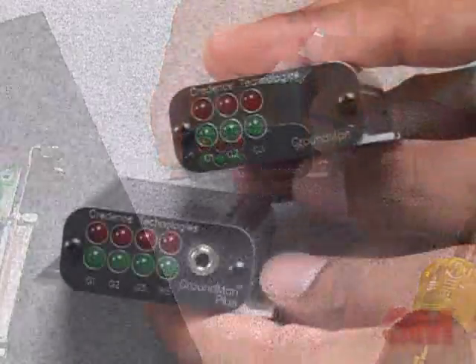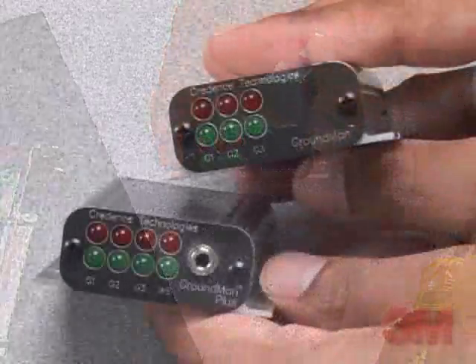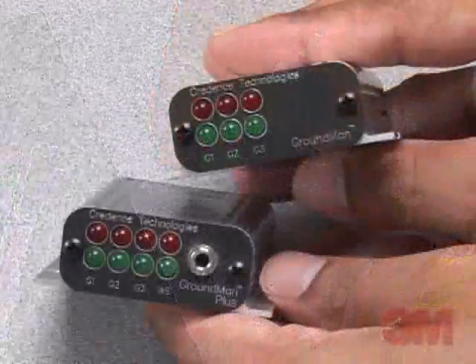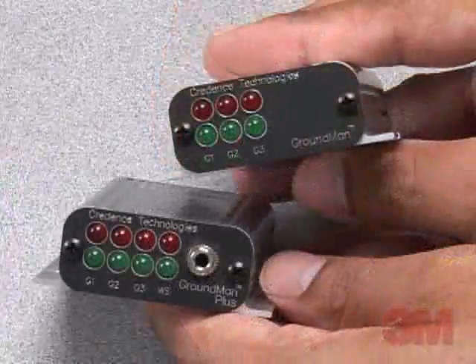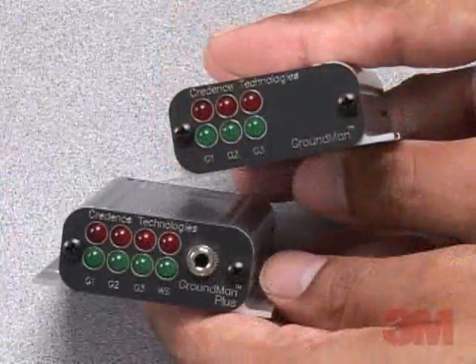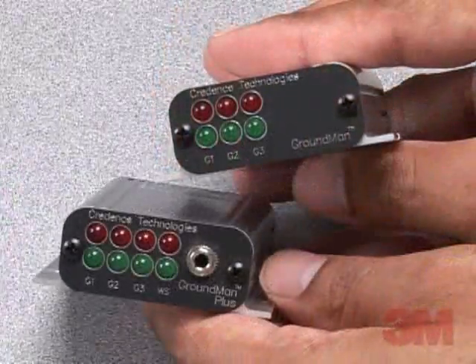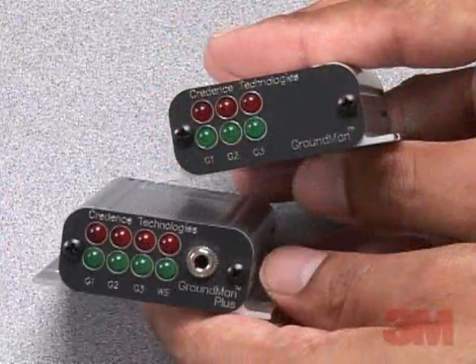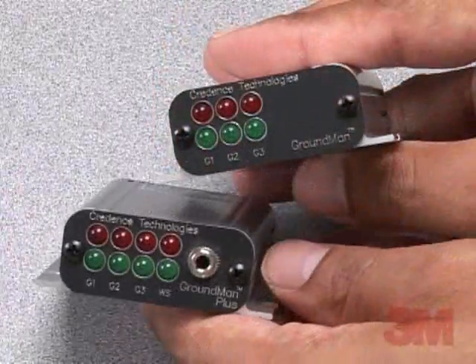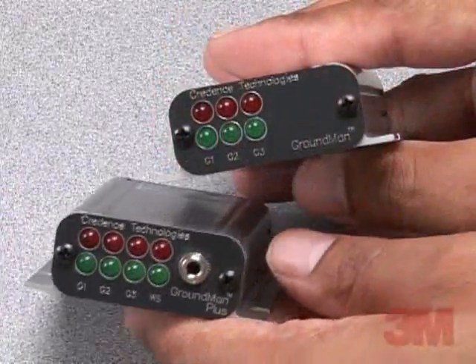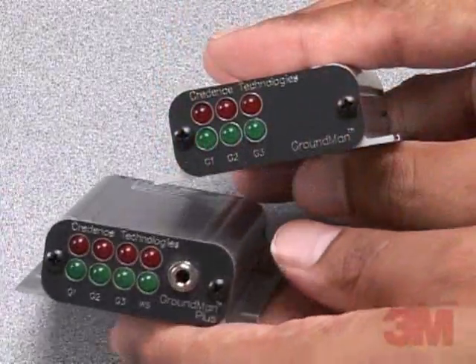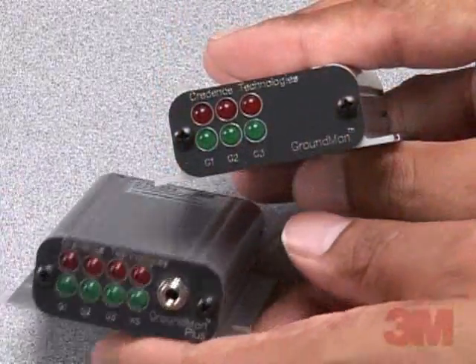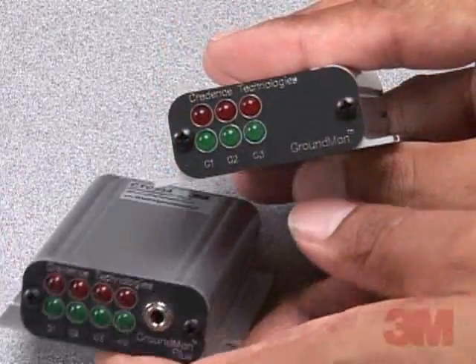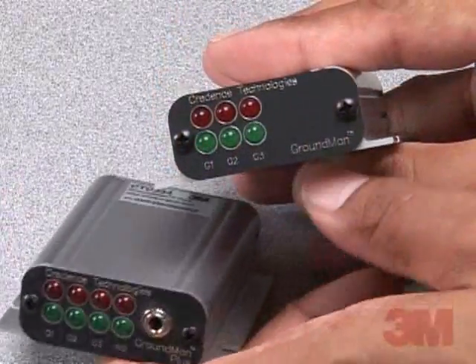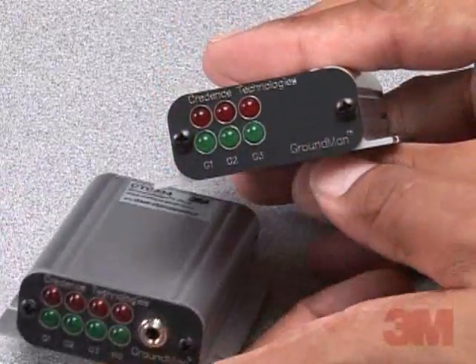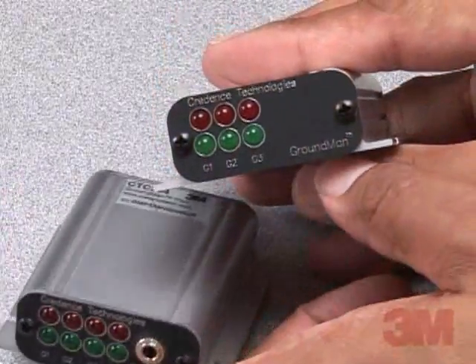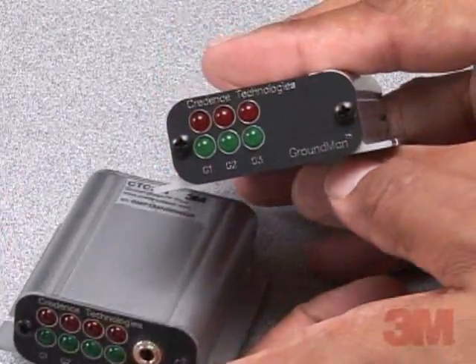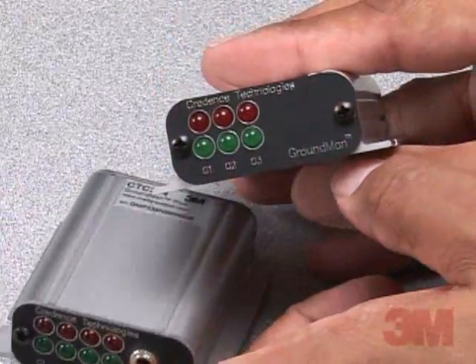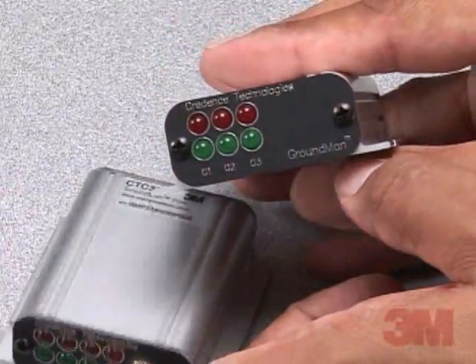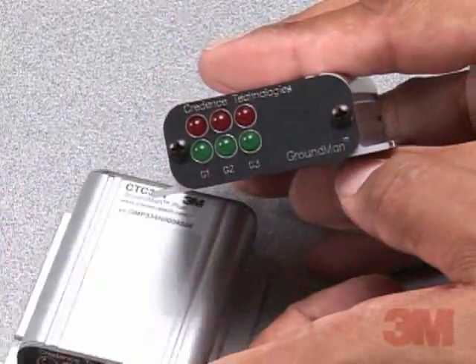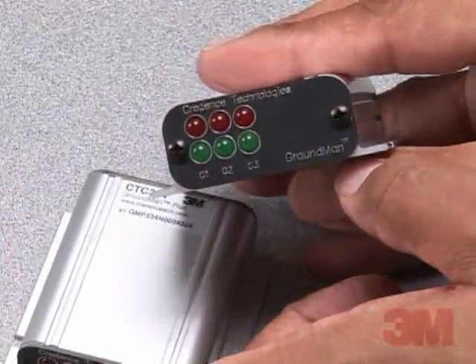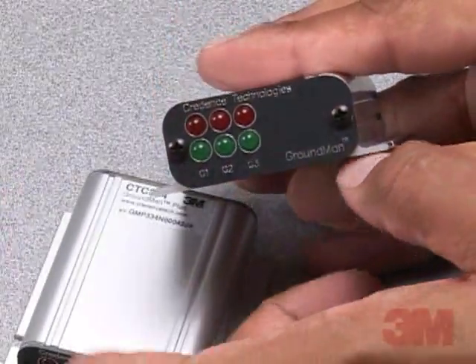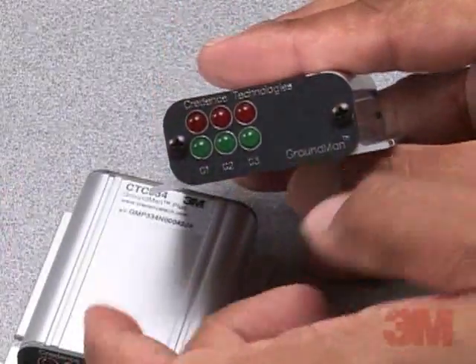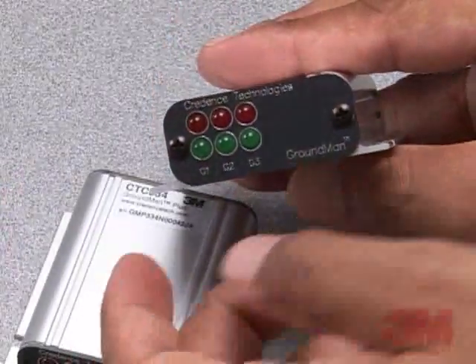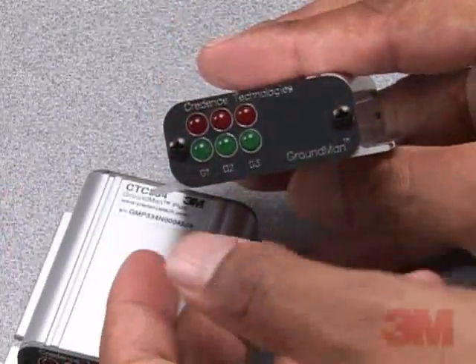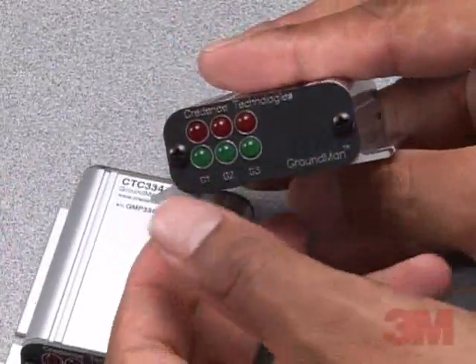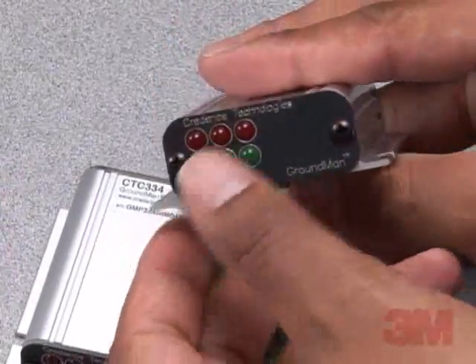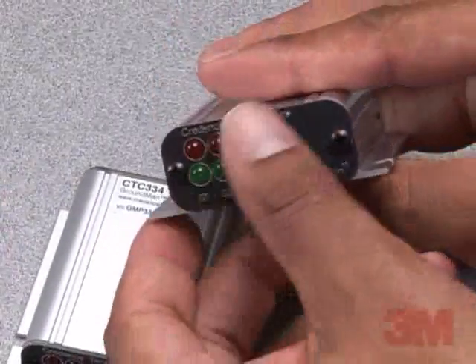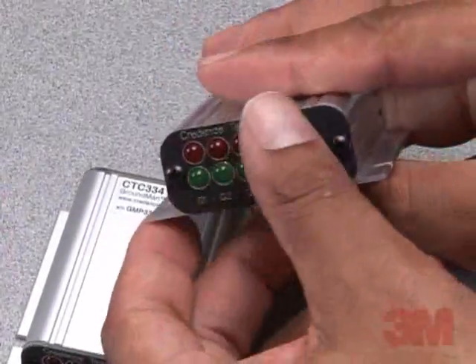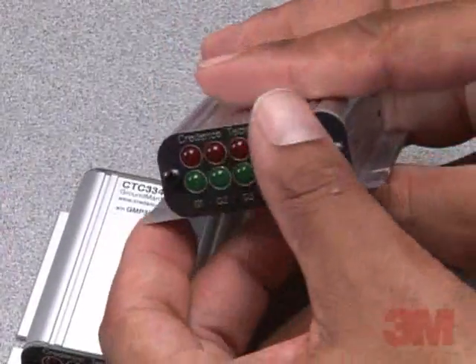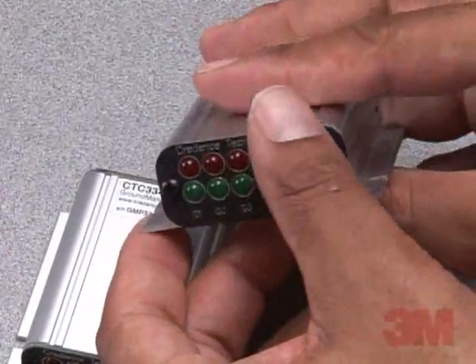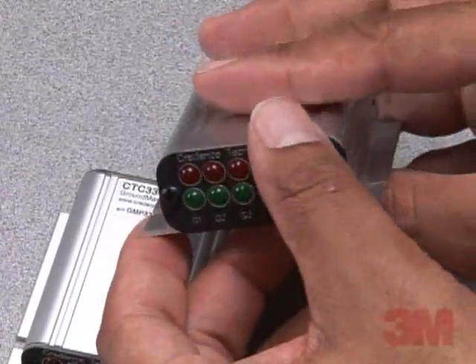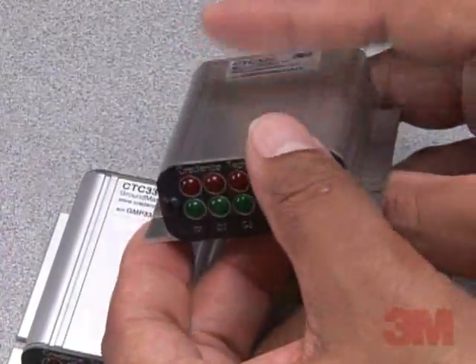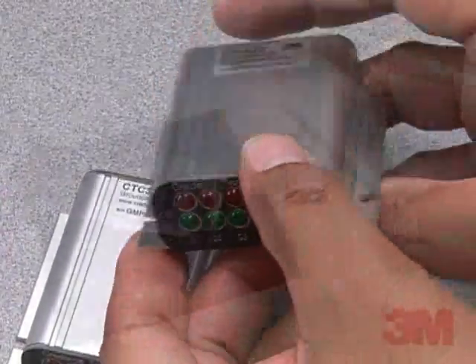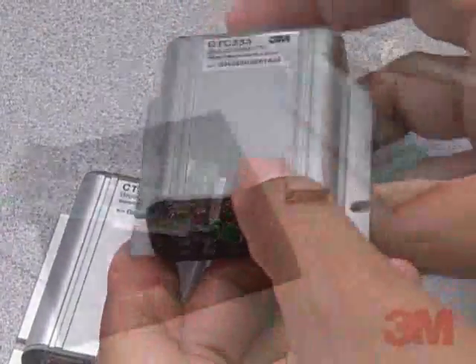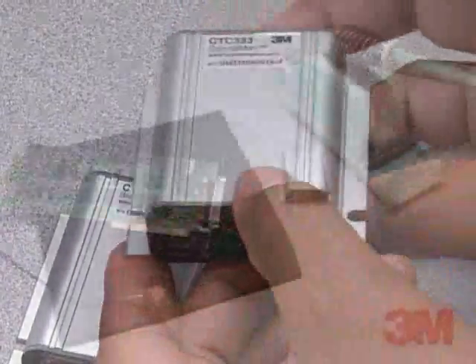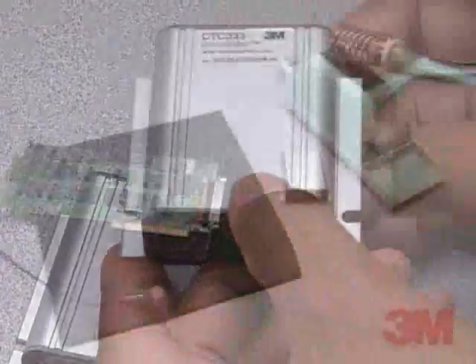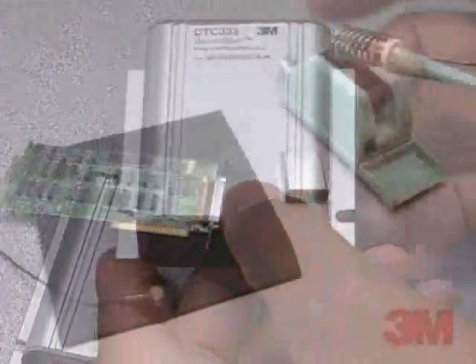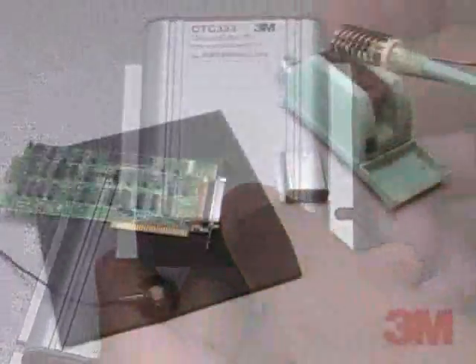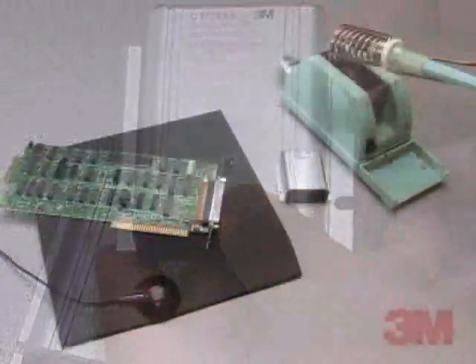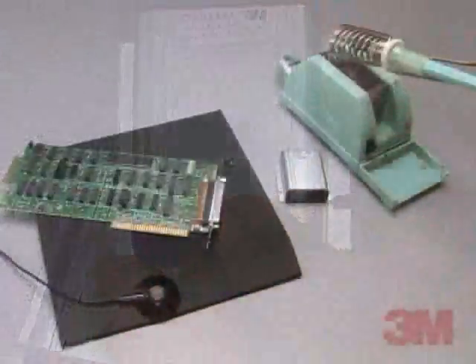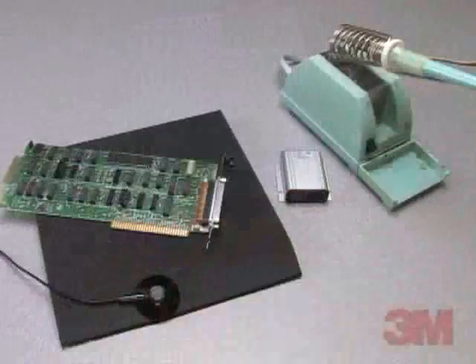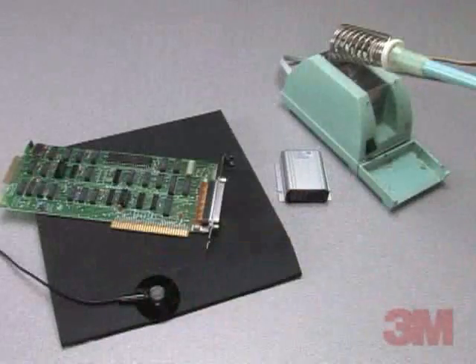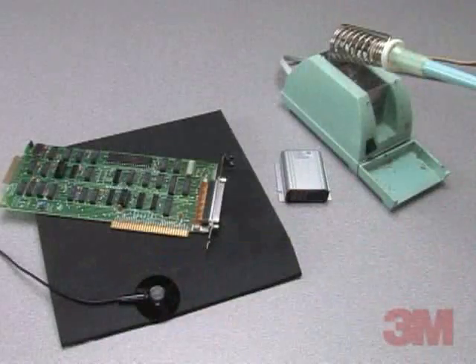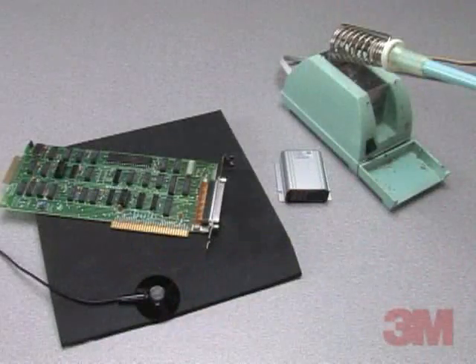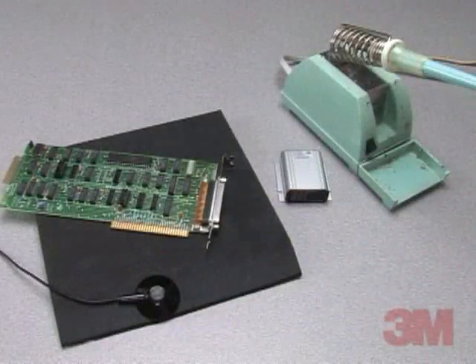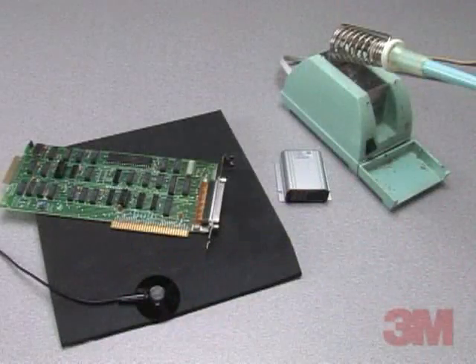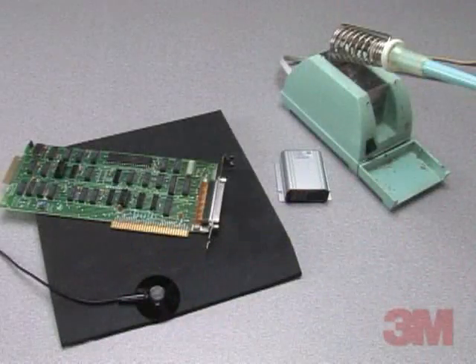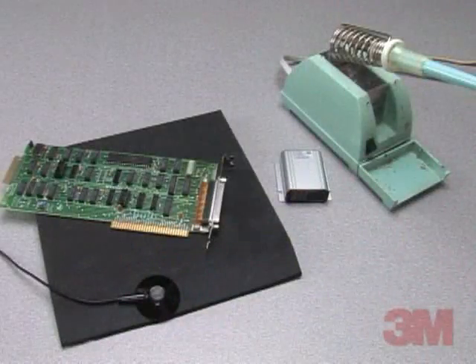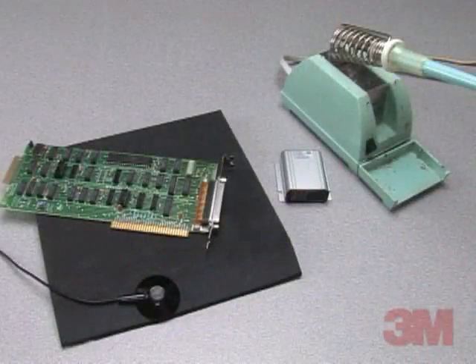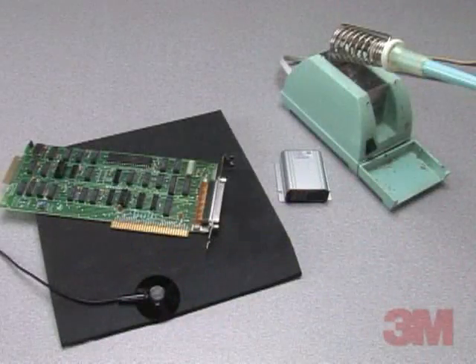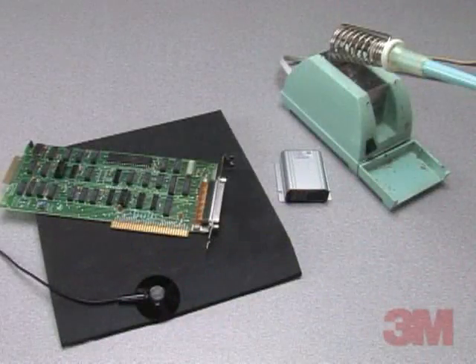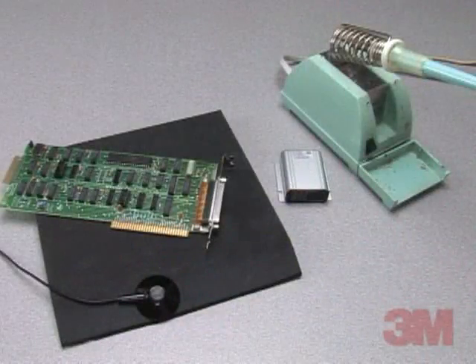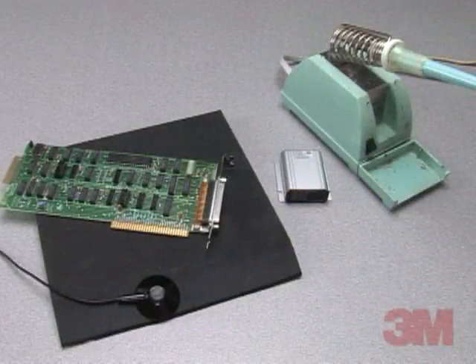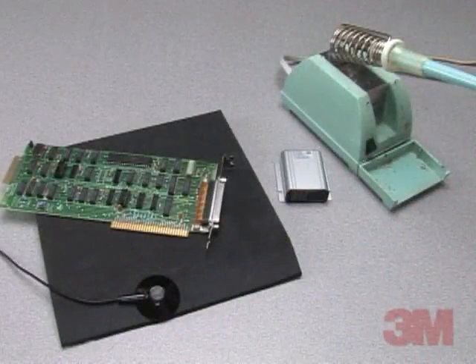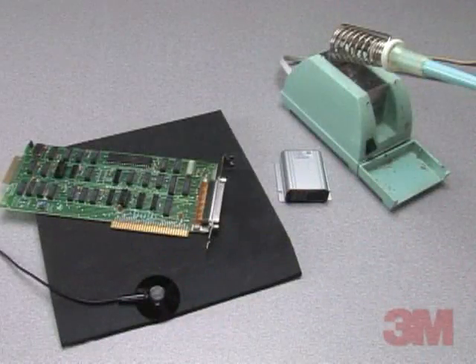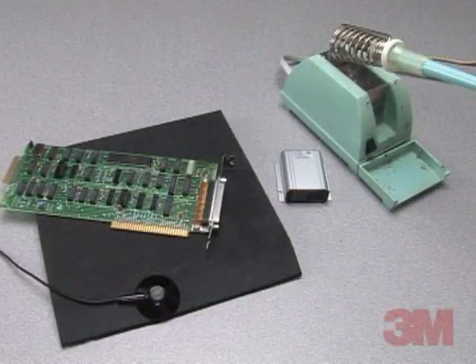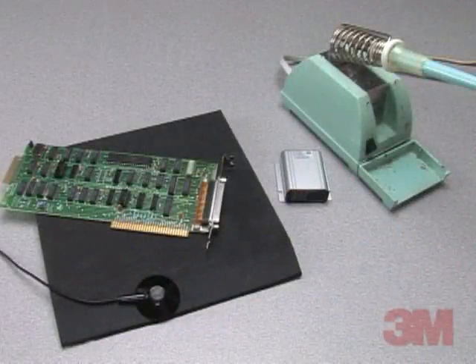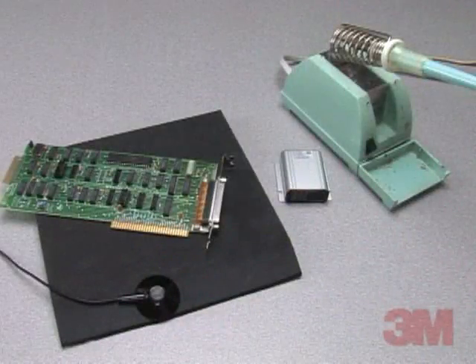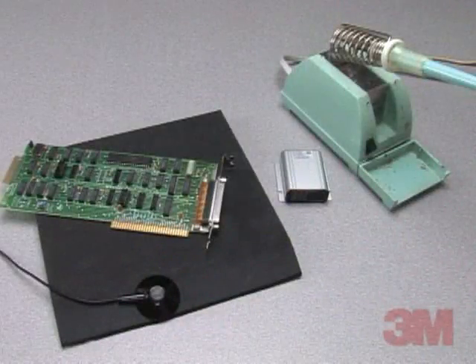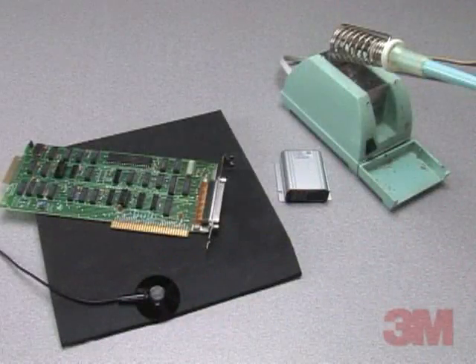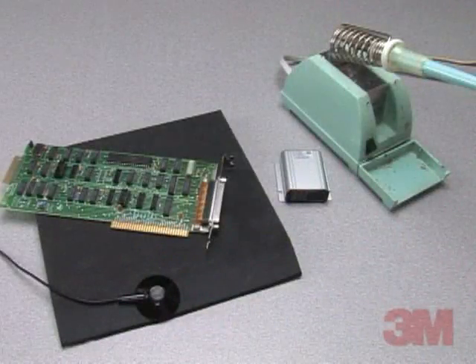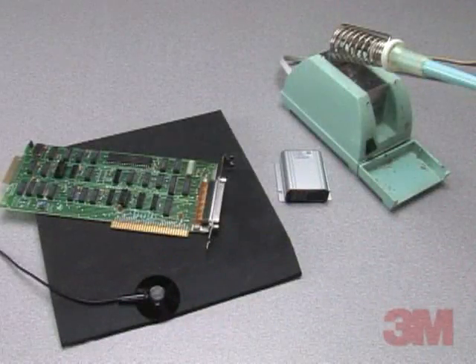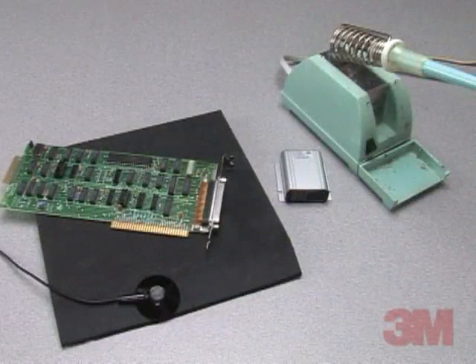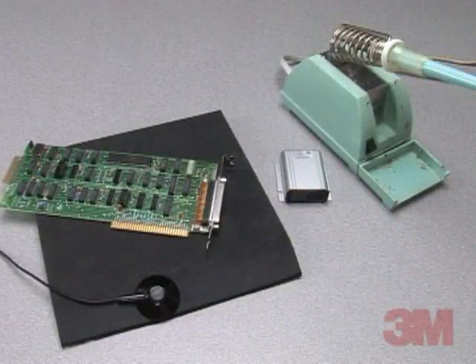3M ground man monitors provide a logical signal to the host tool, so in case of ground failure, the tool may be shut down.